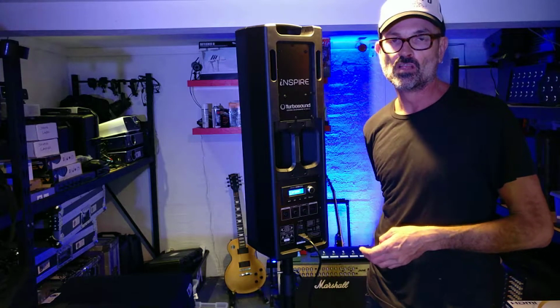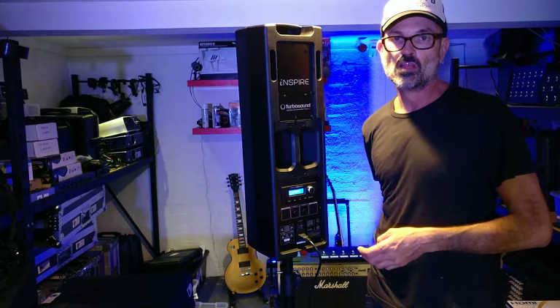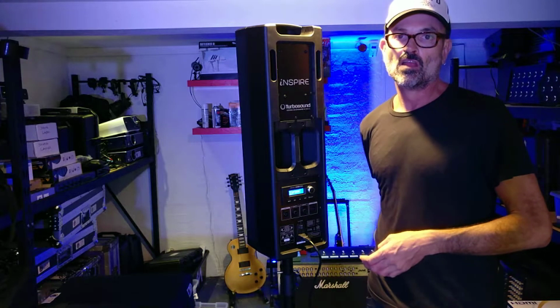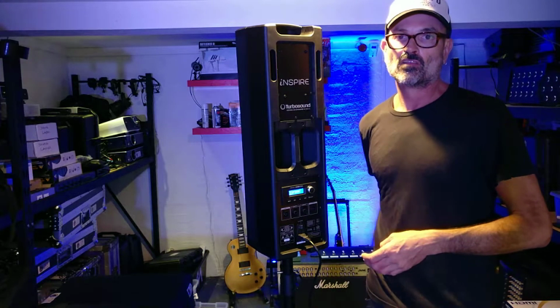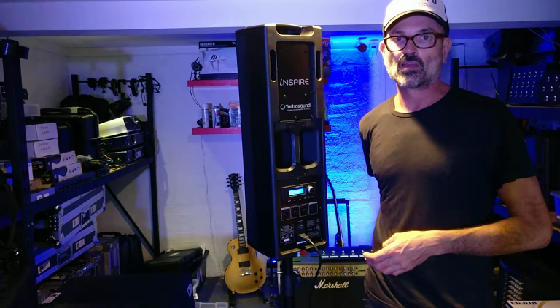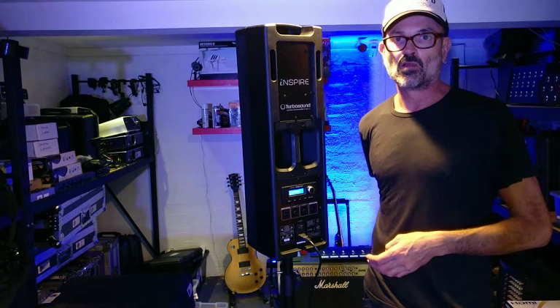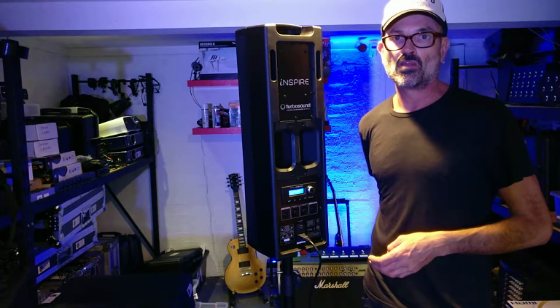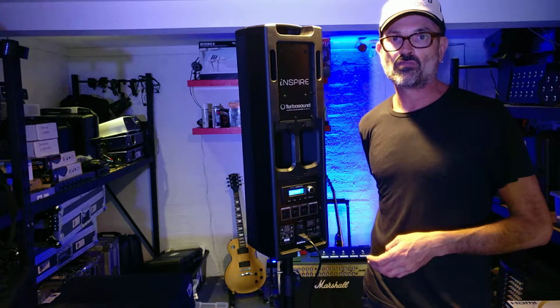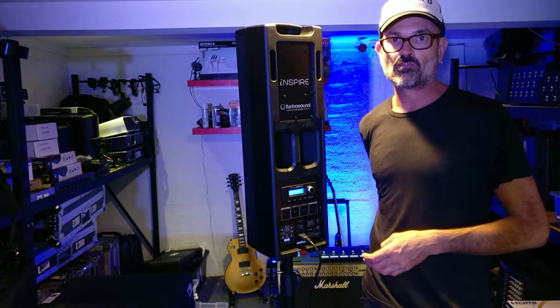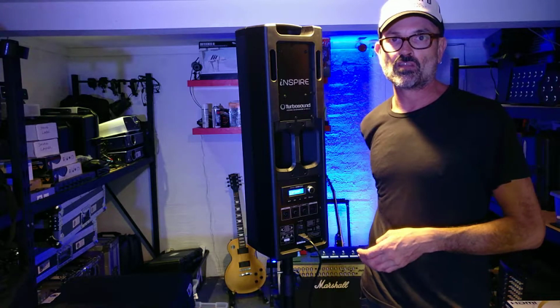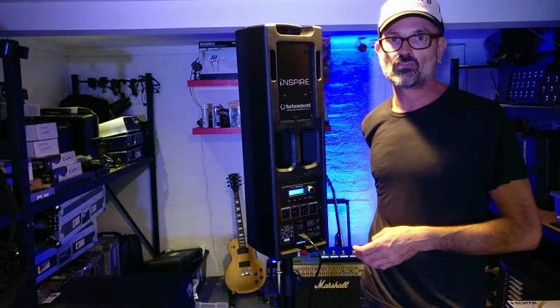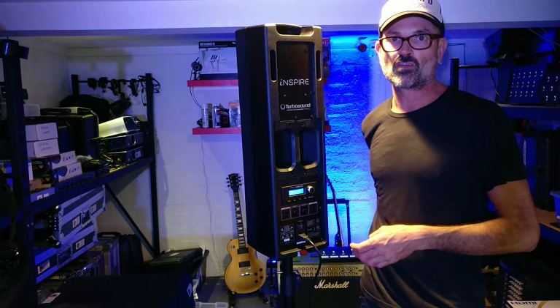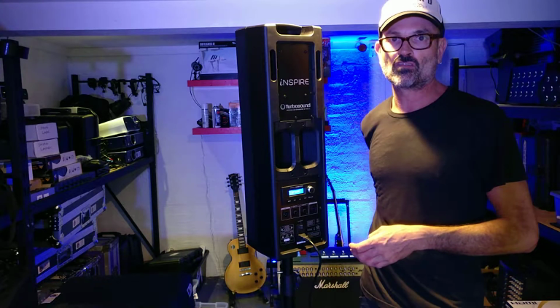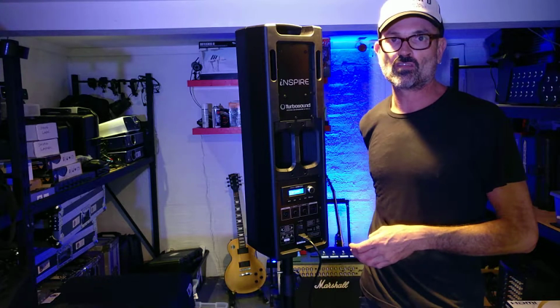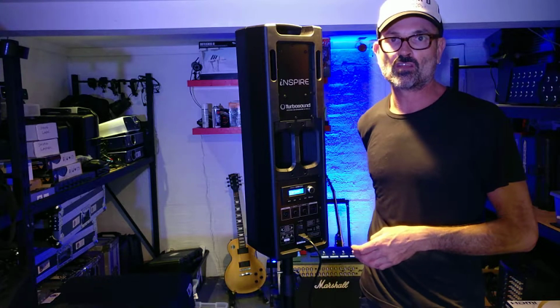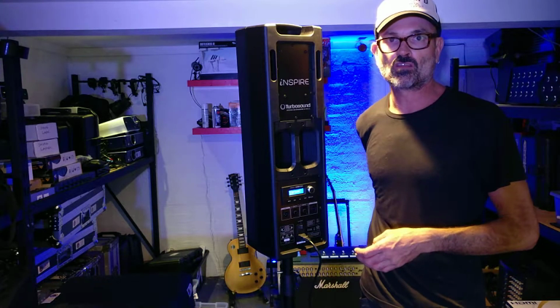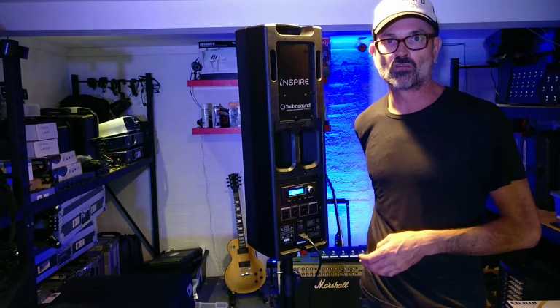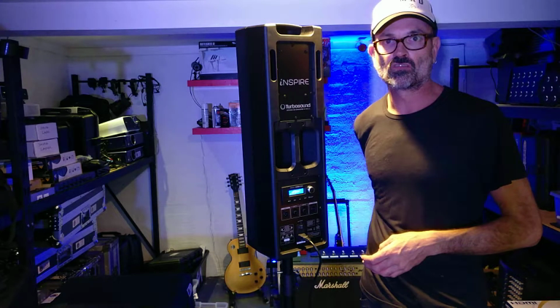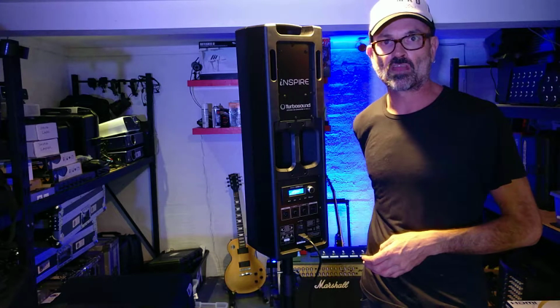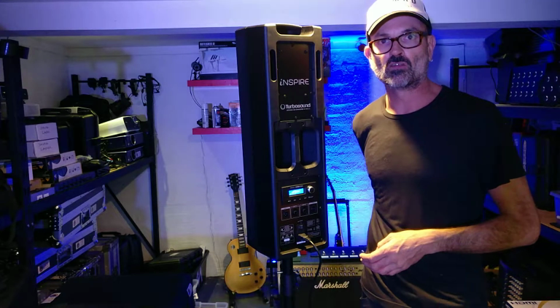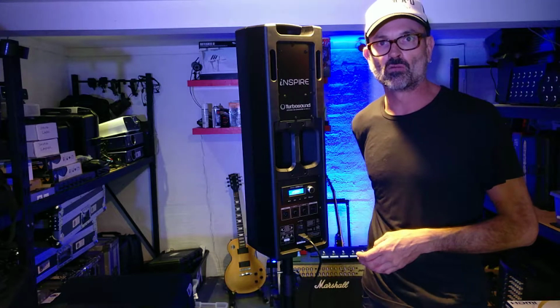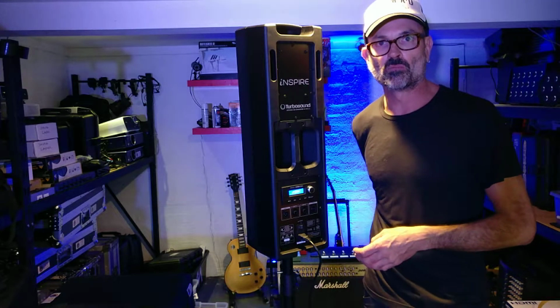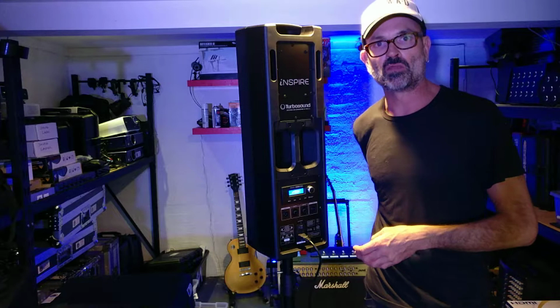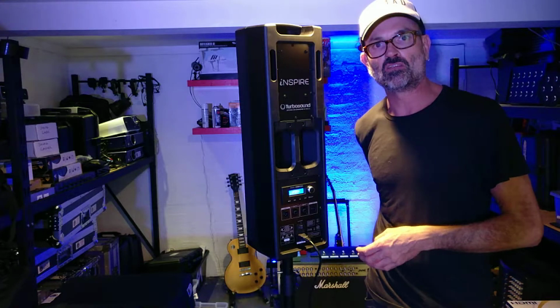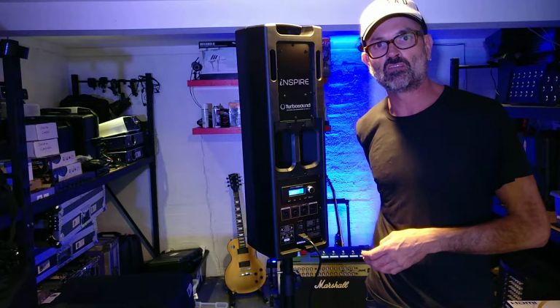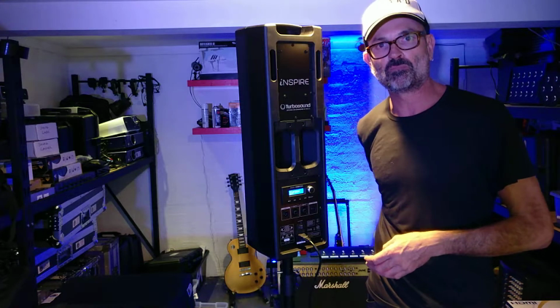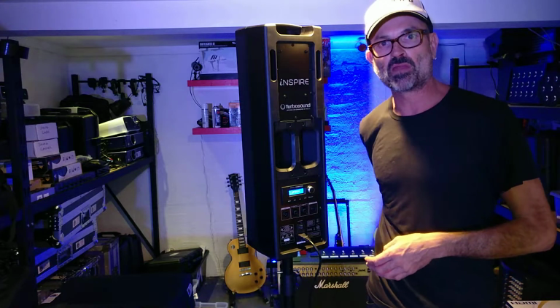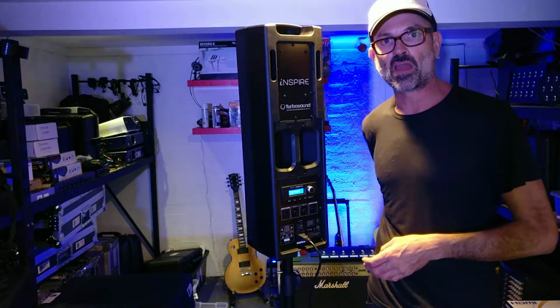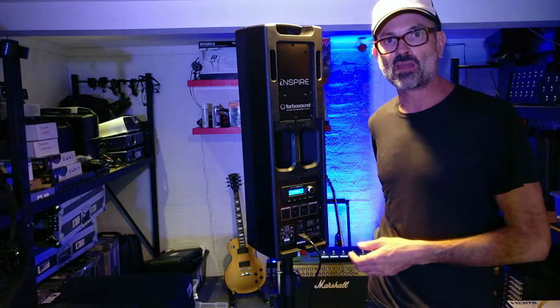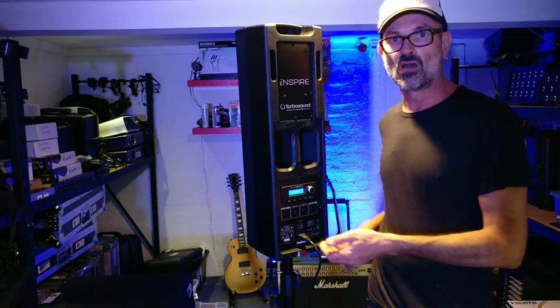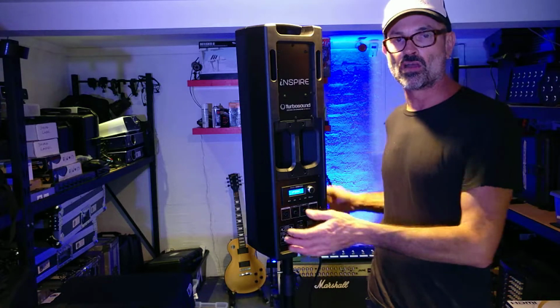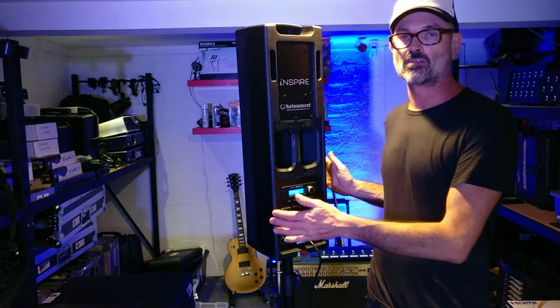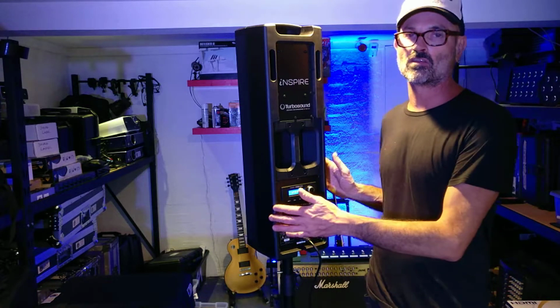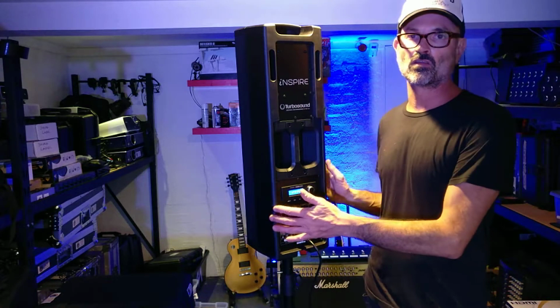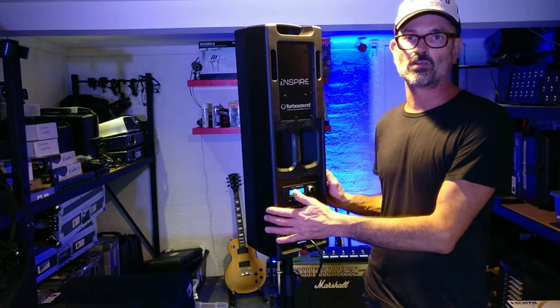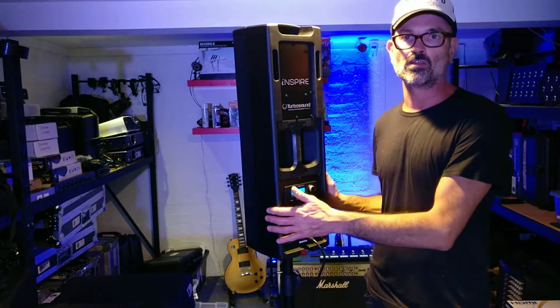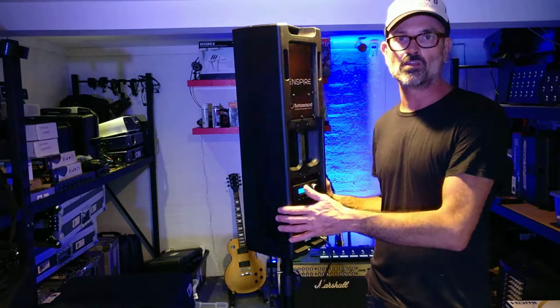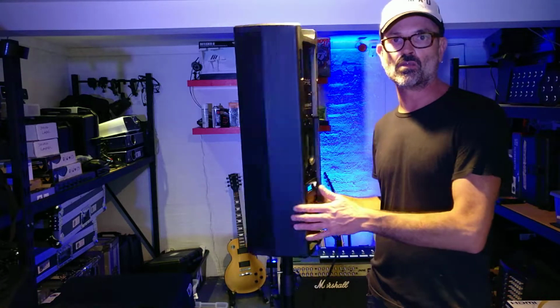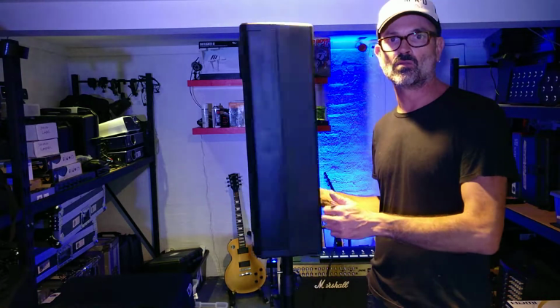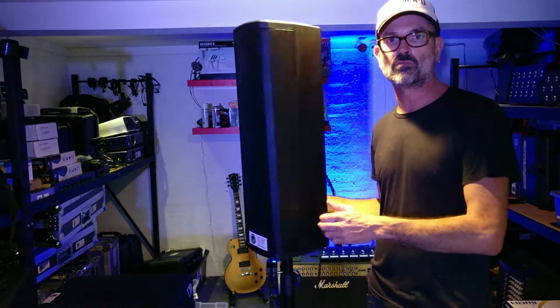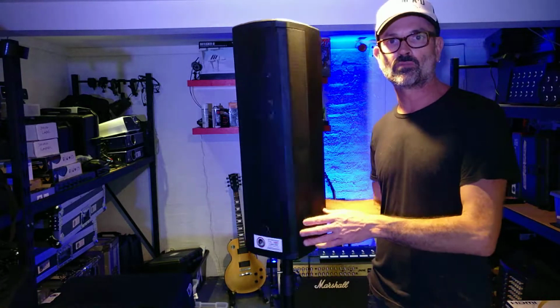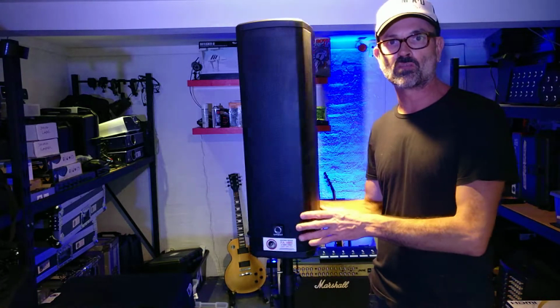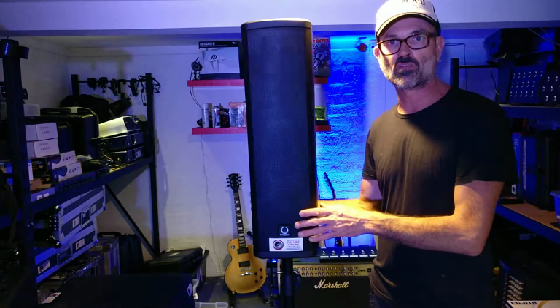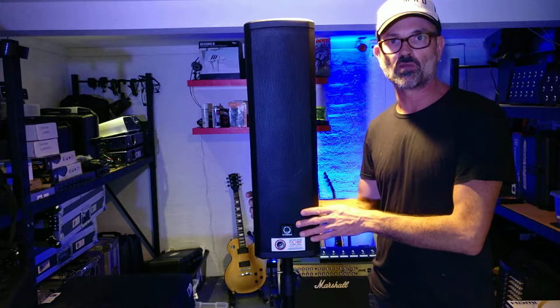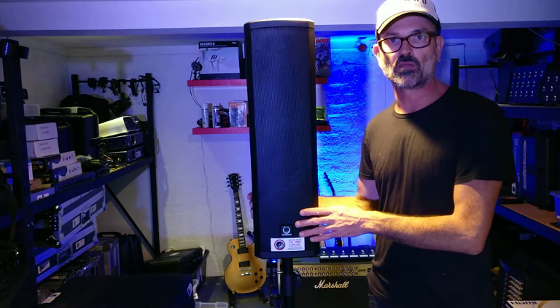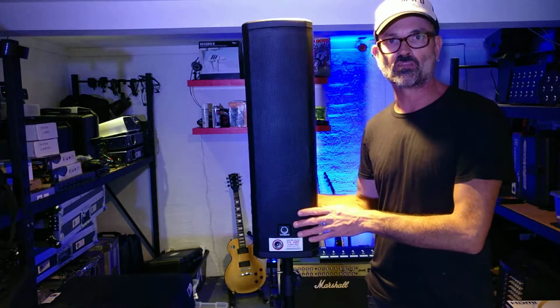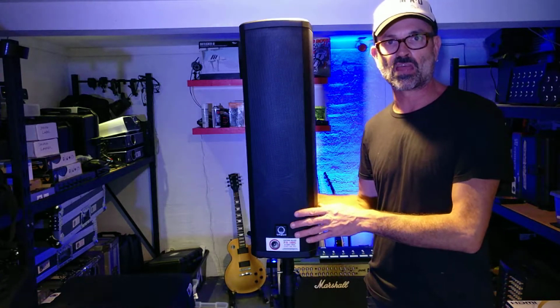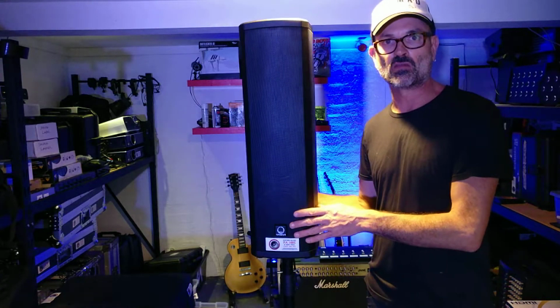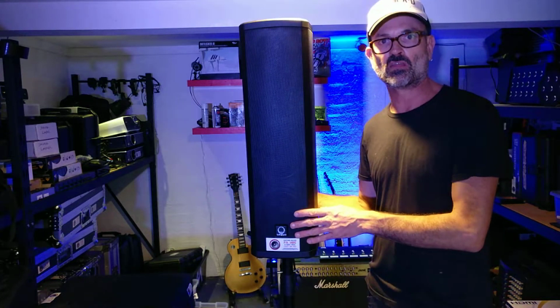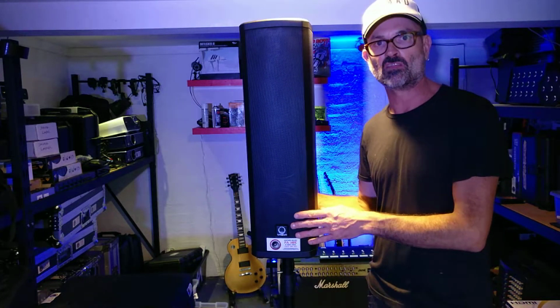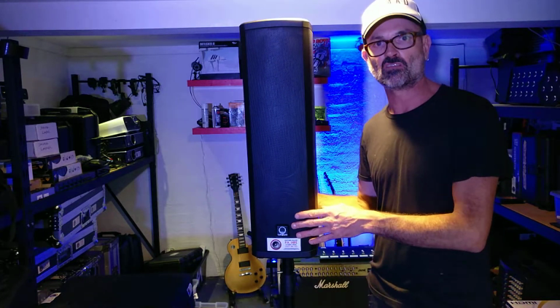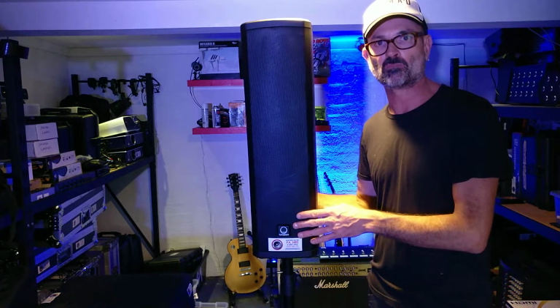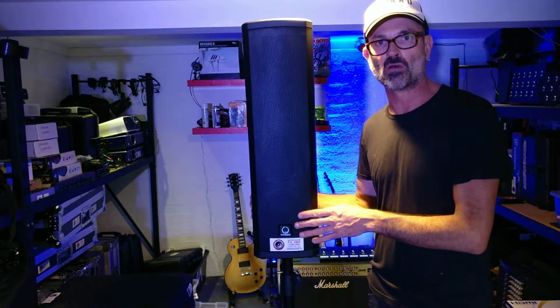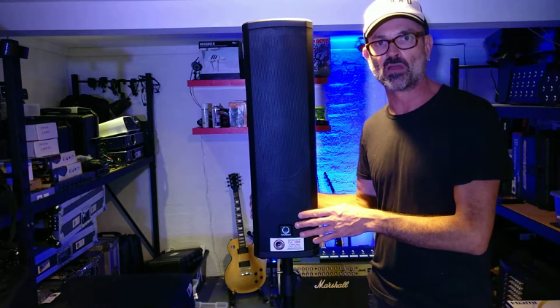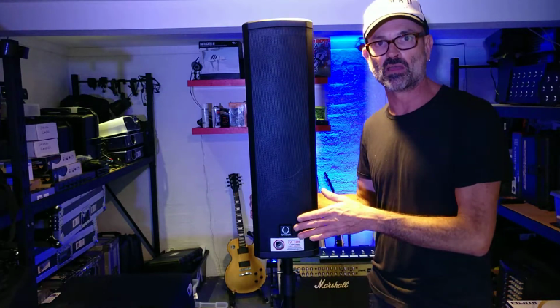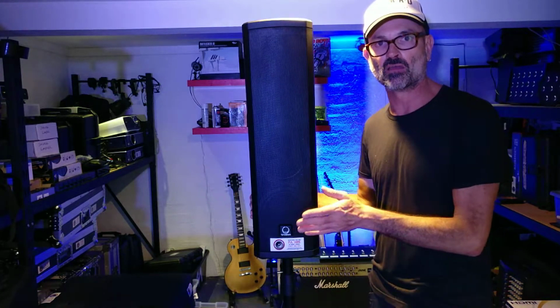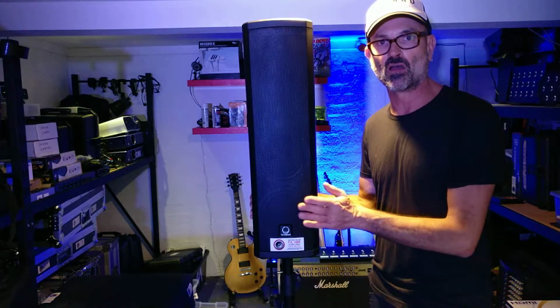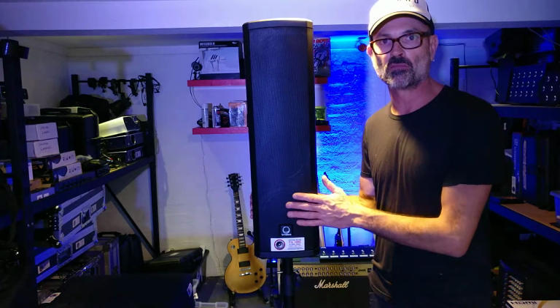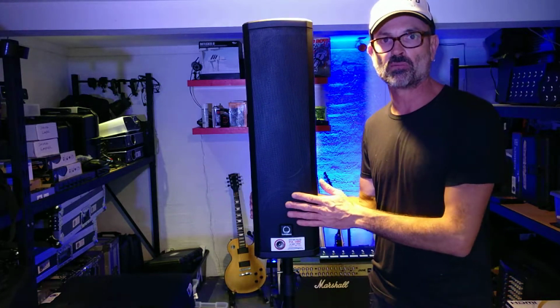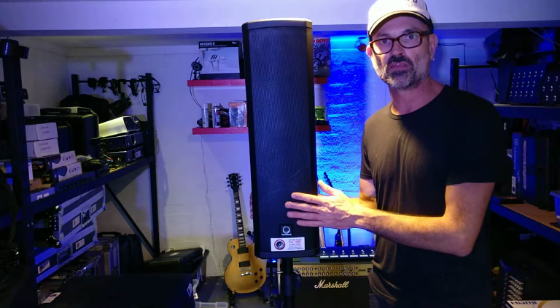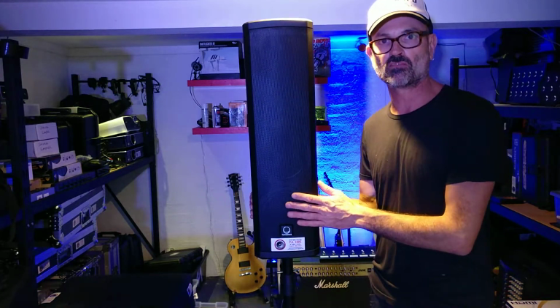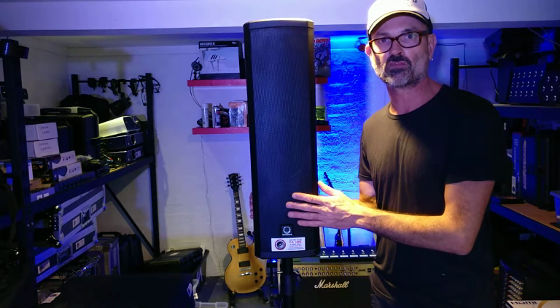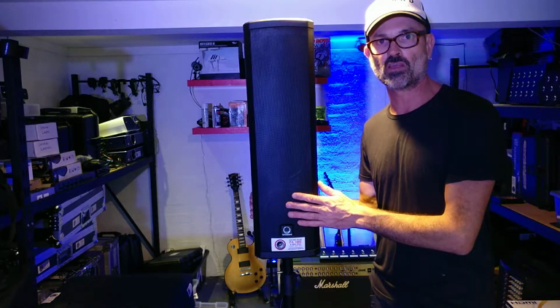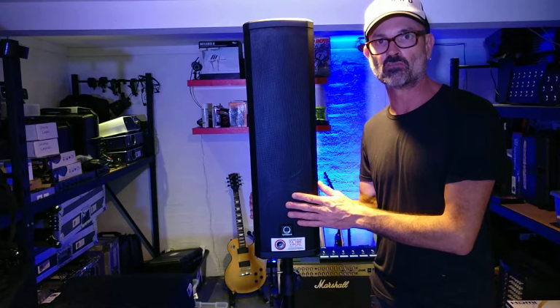So if you're interested, contact Northern Beaches PA Hire to look at the new TurboSound Inspire IP300.